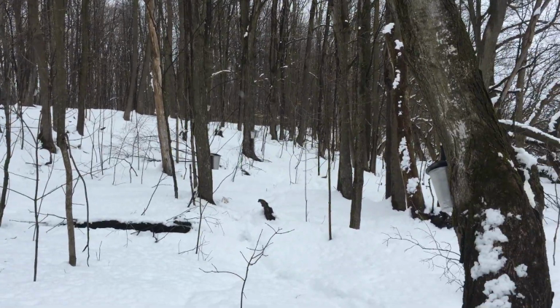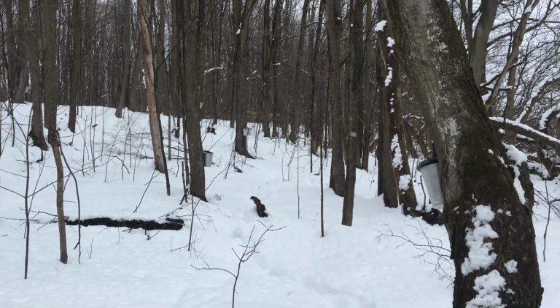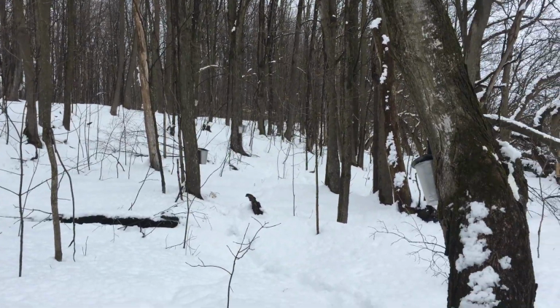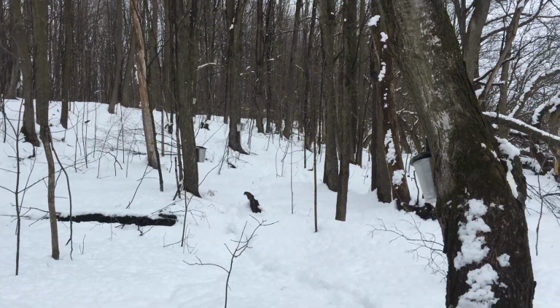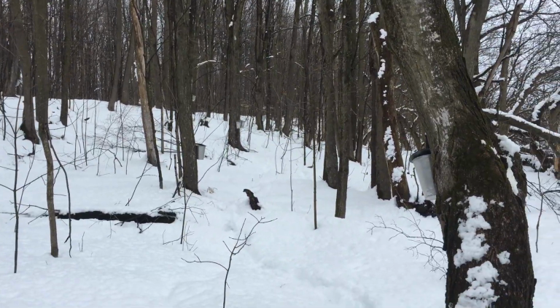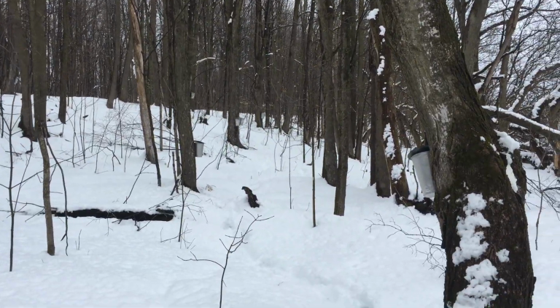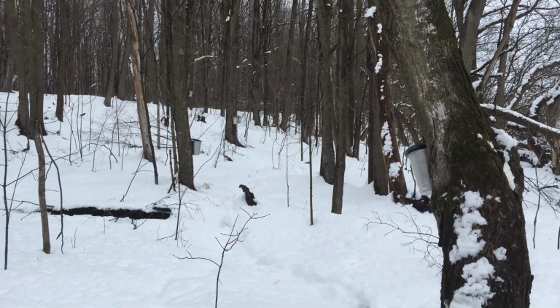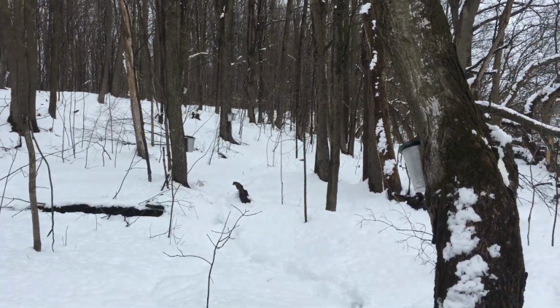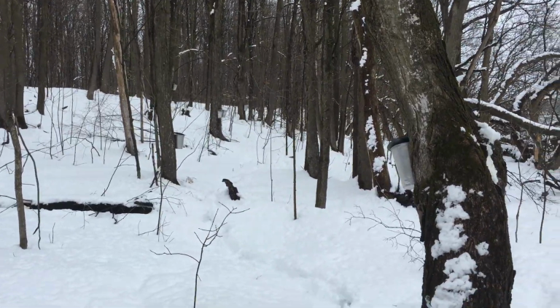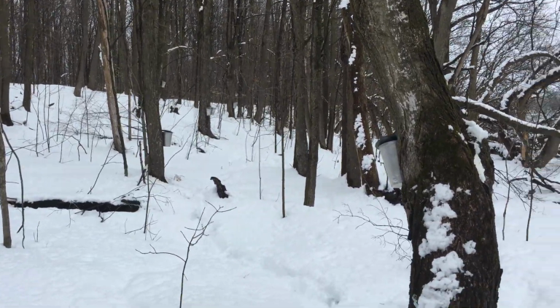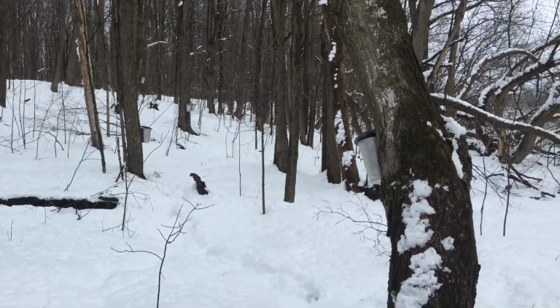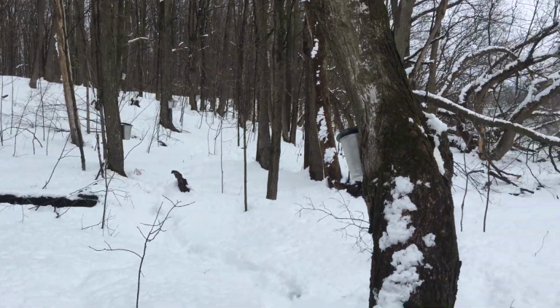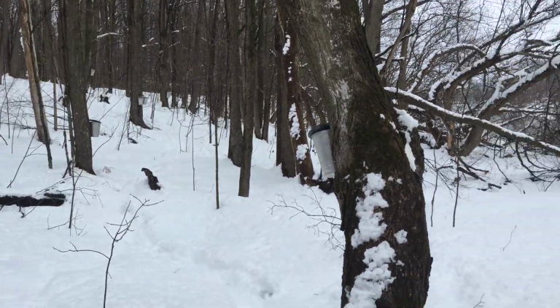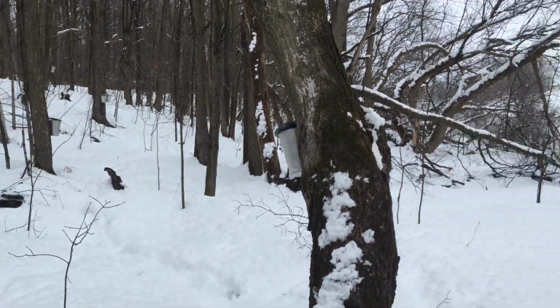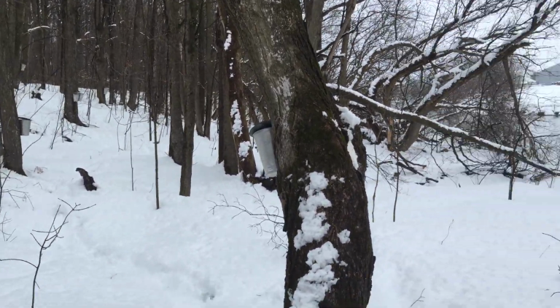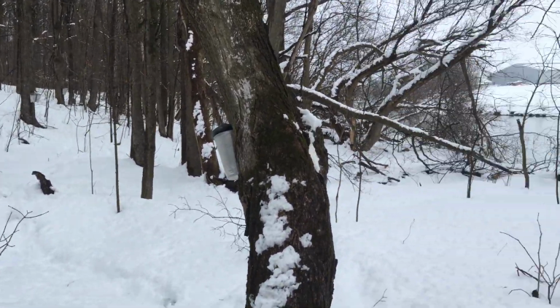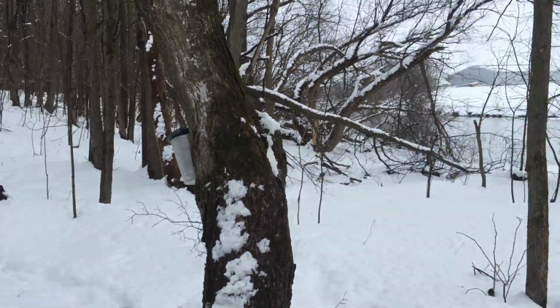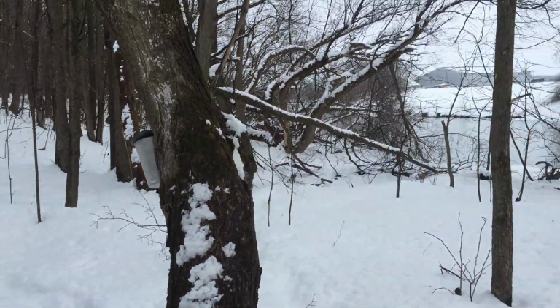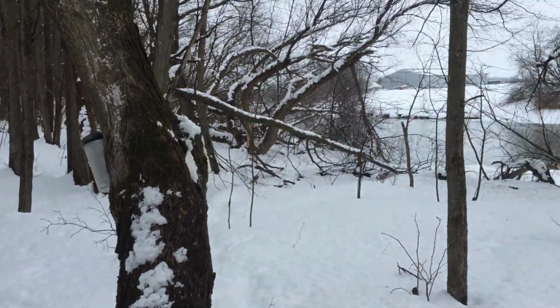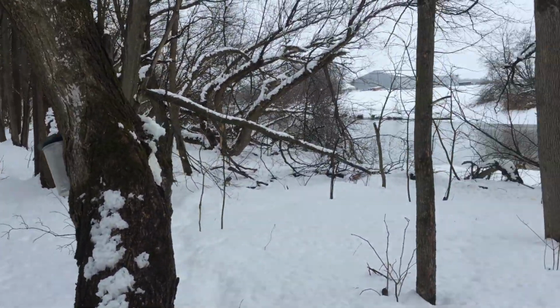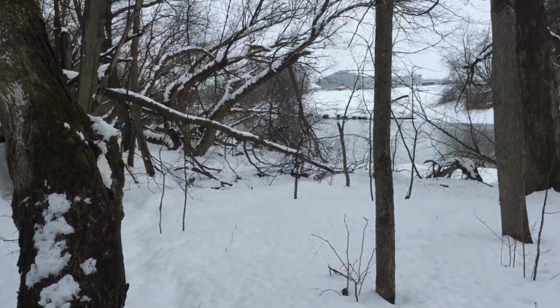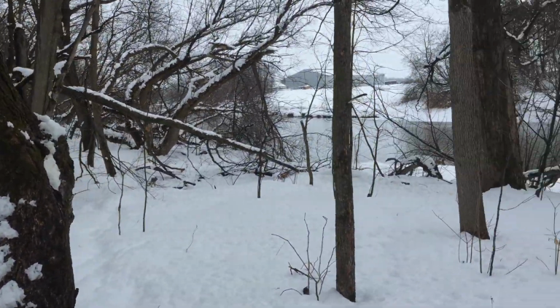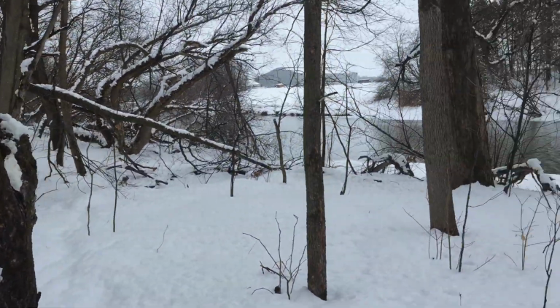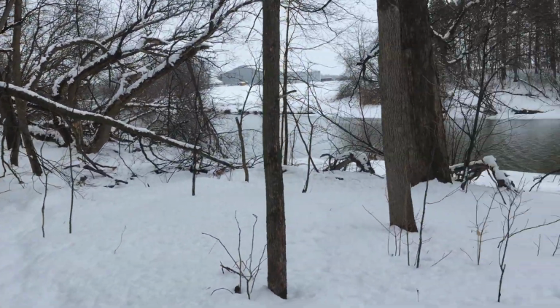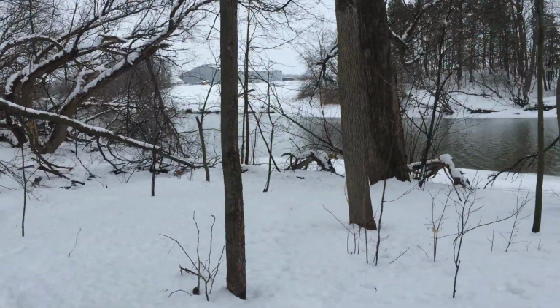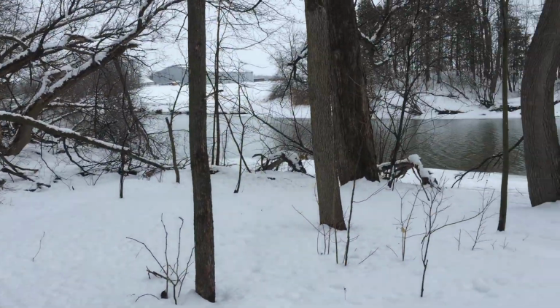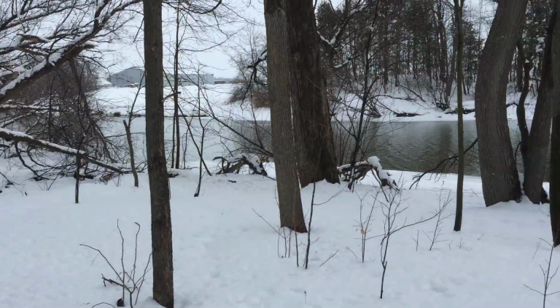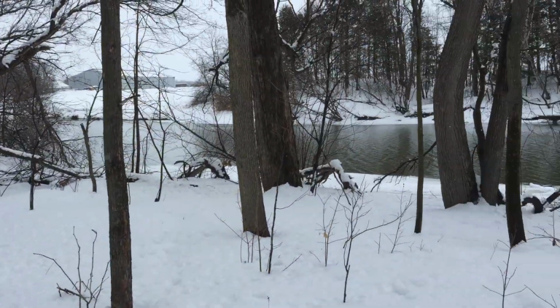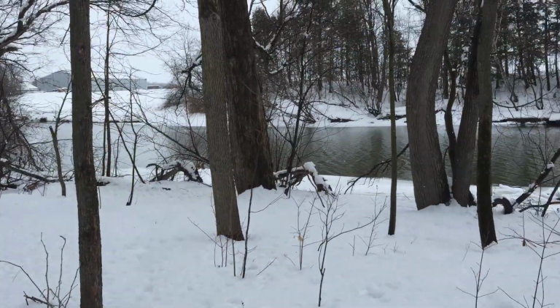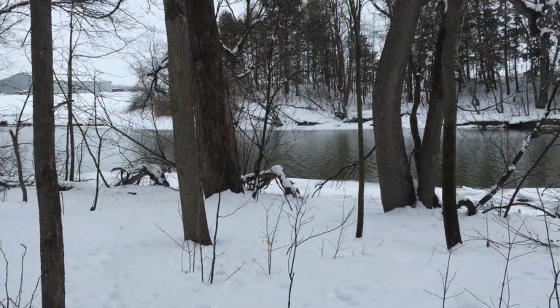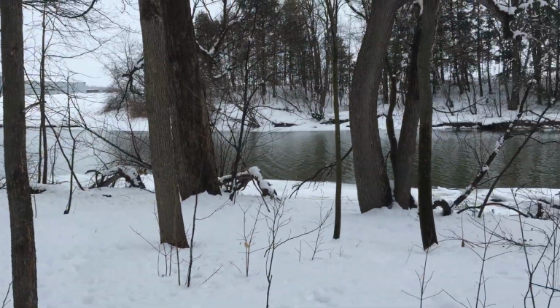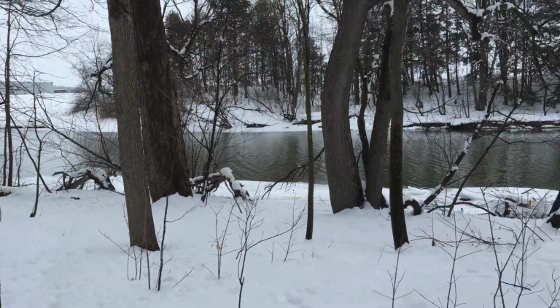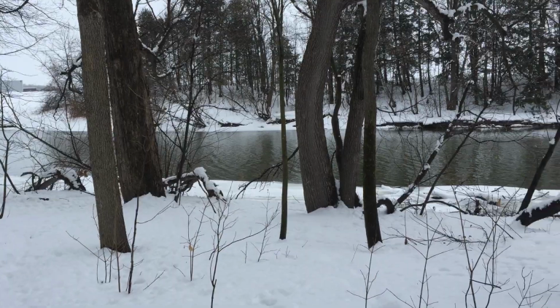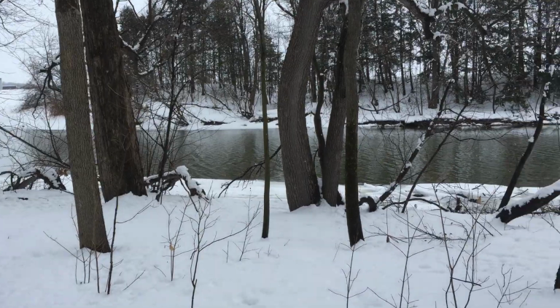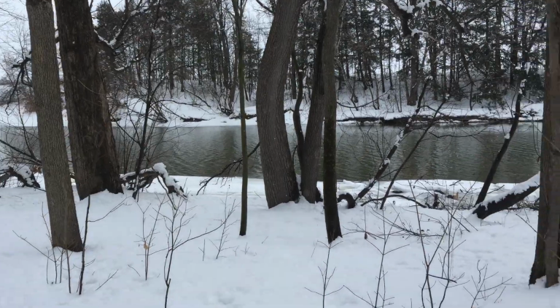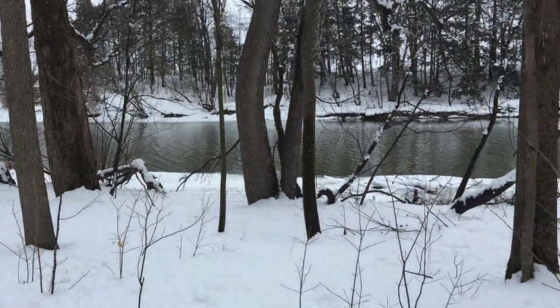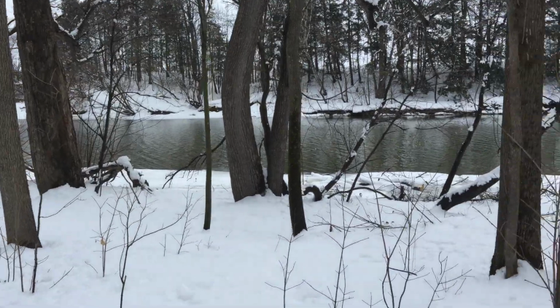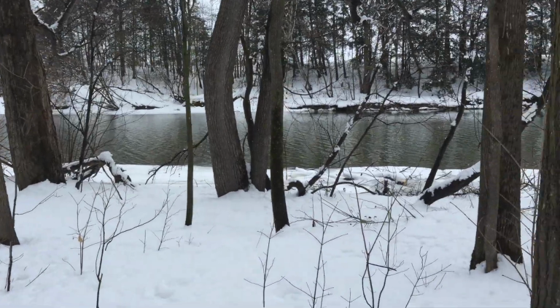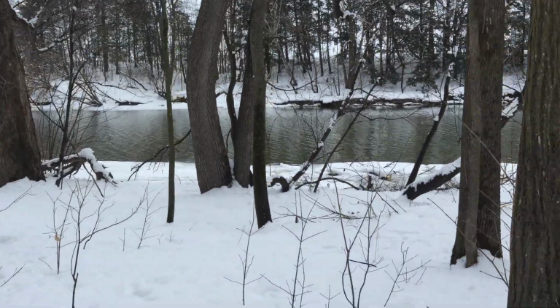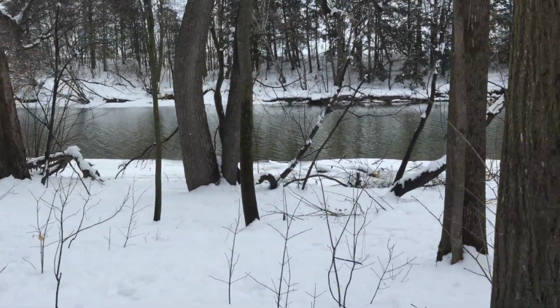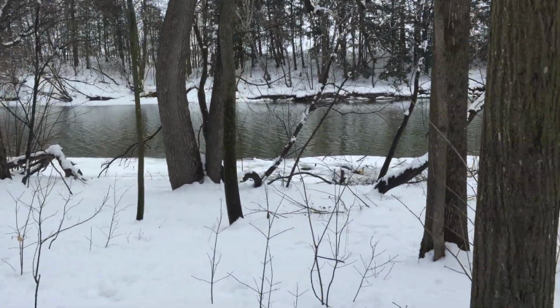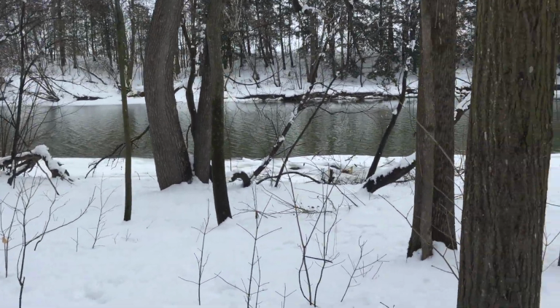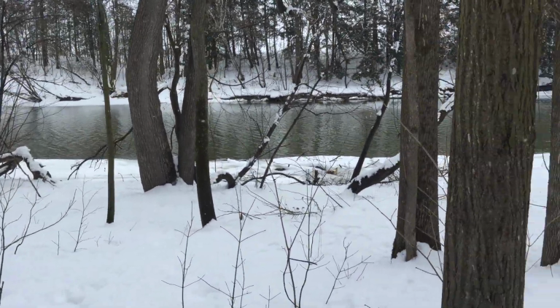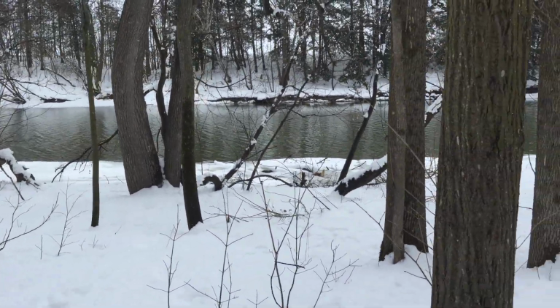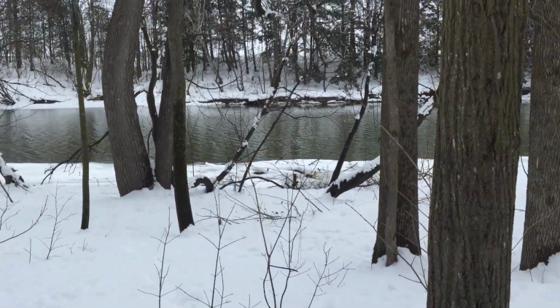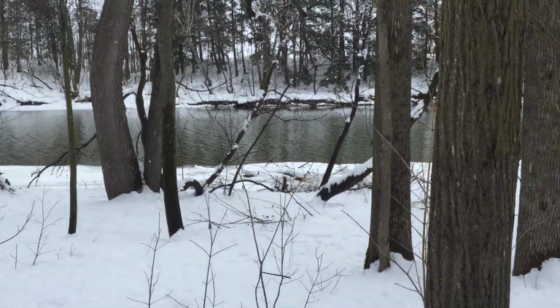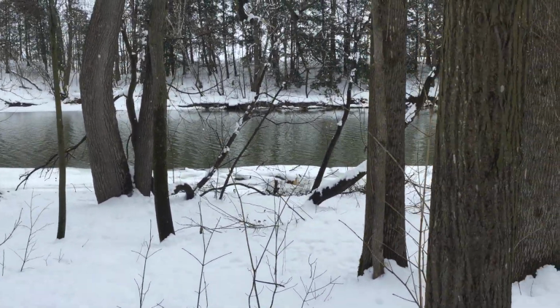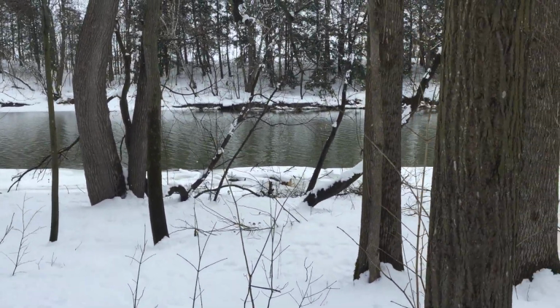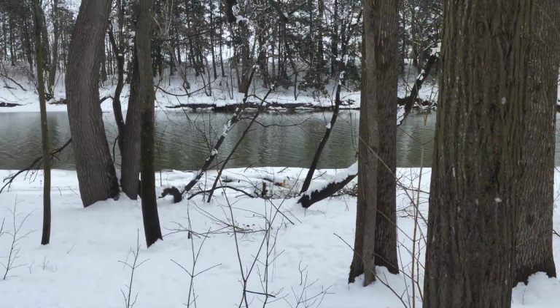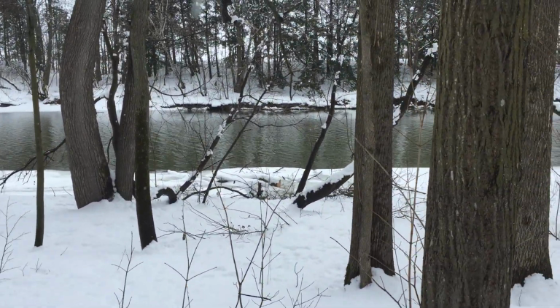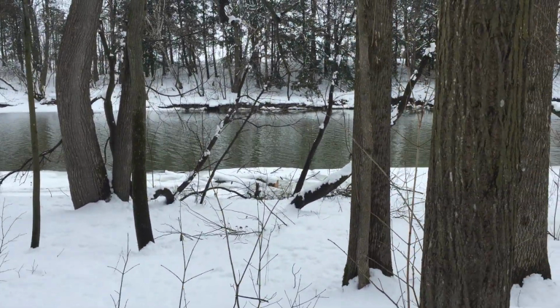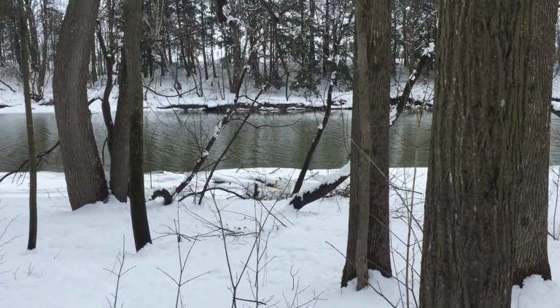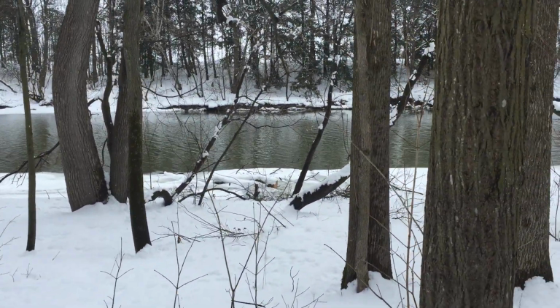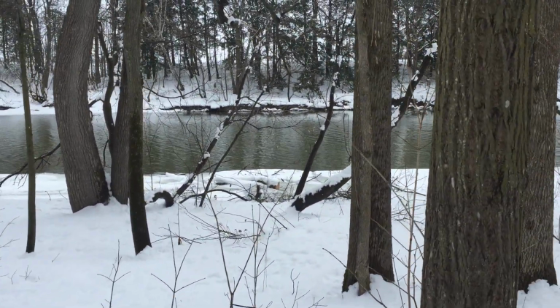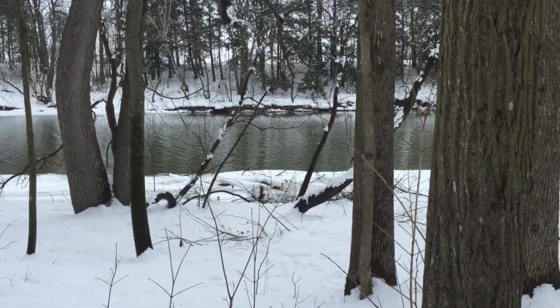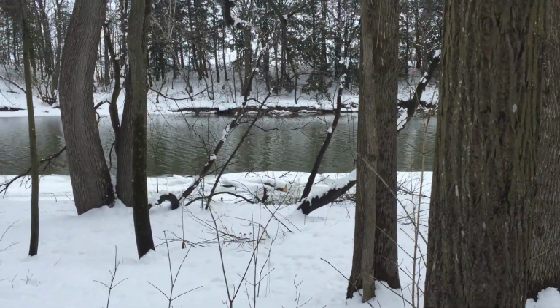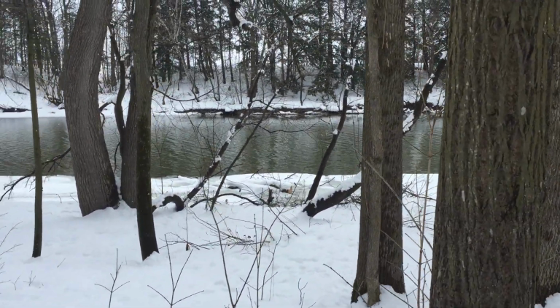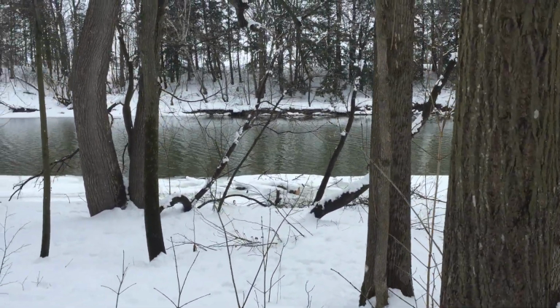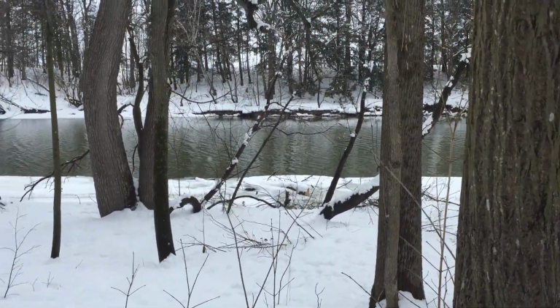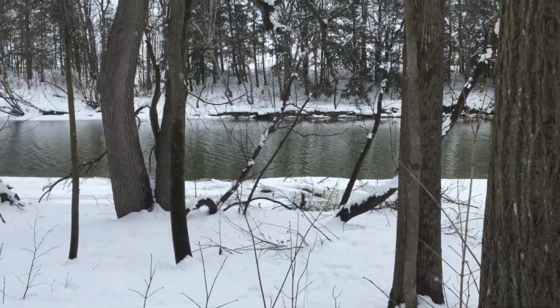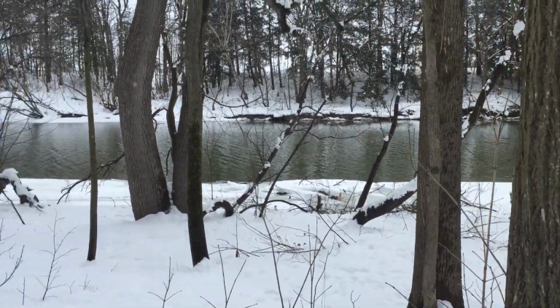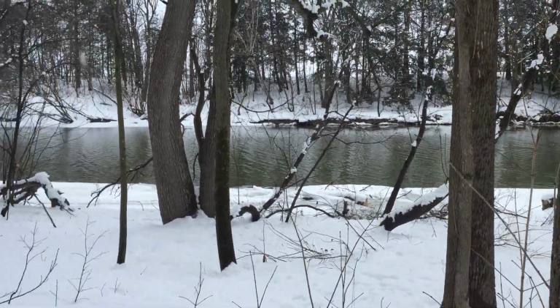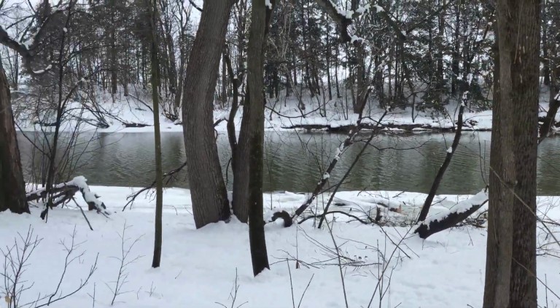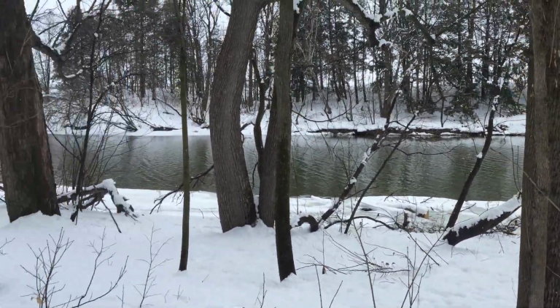A few pails down here by the river. The river just opened up last week, so no more skidooing on the river.